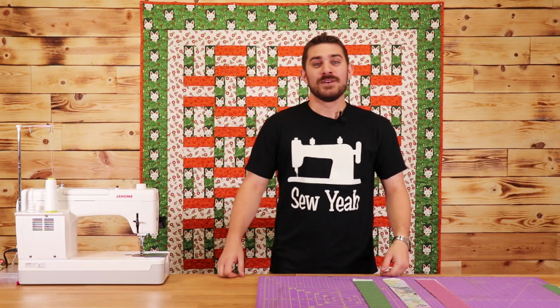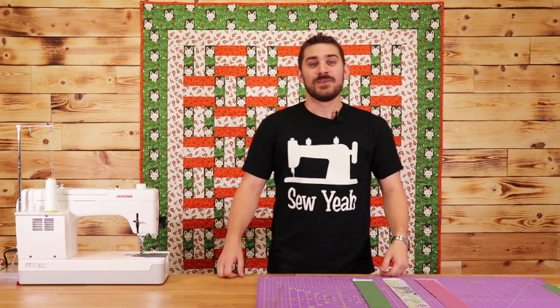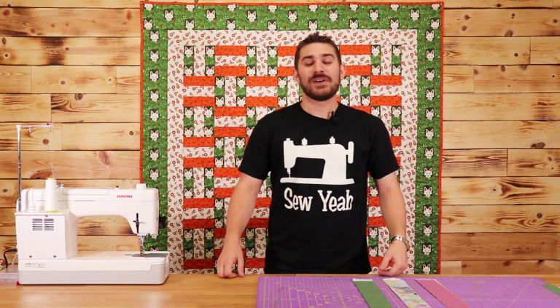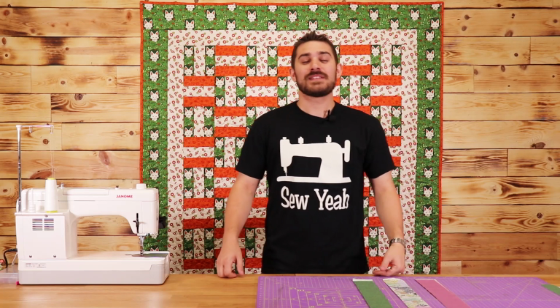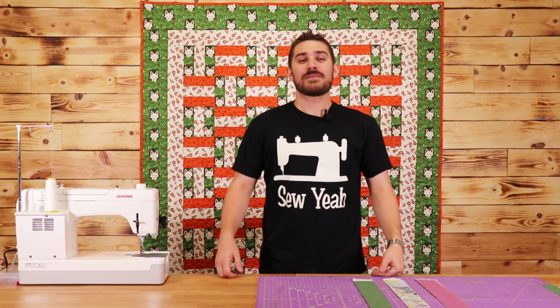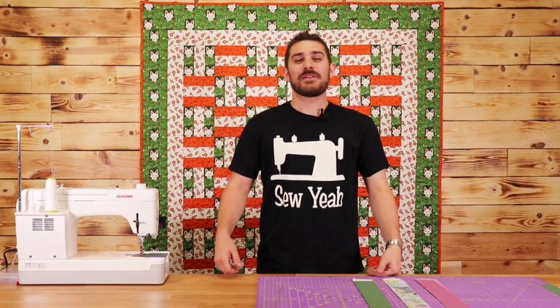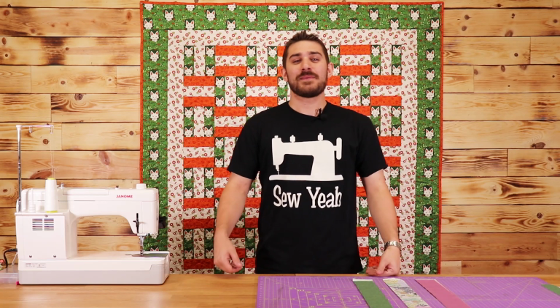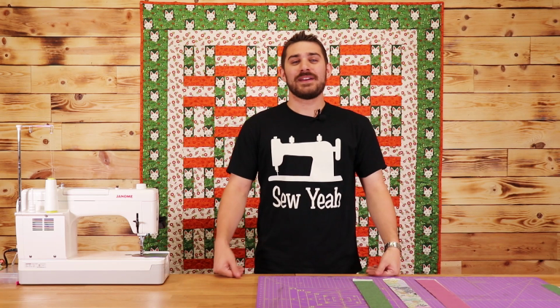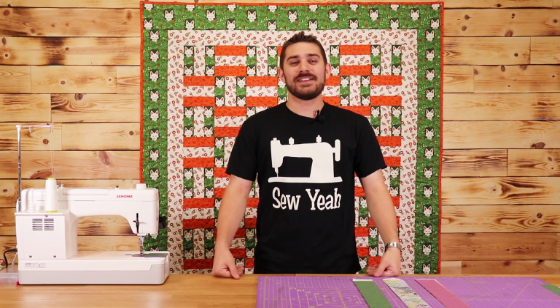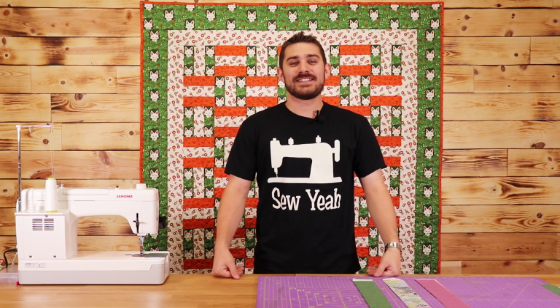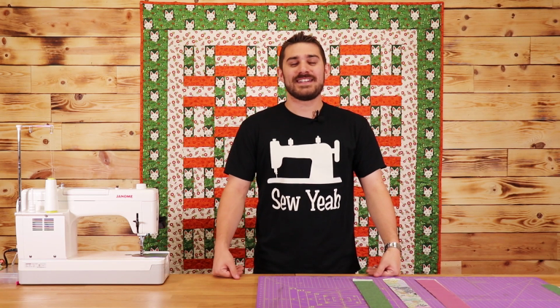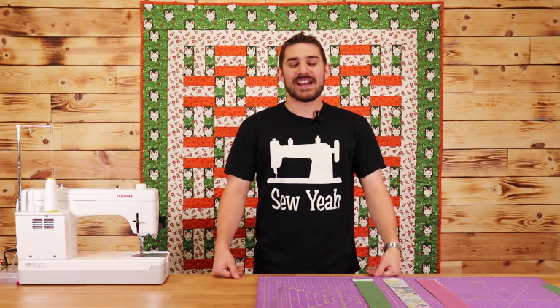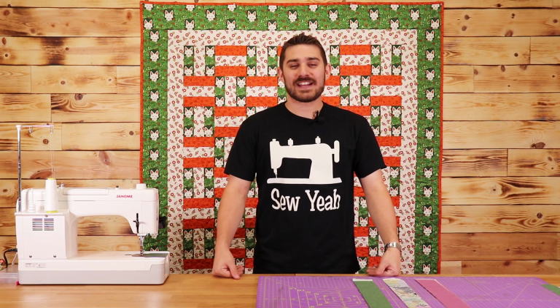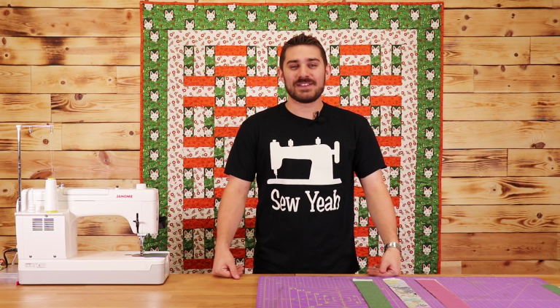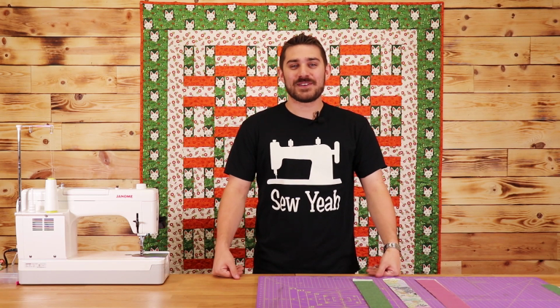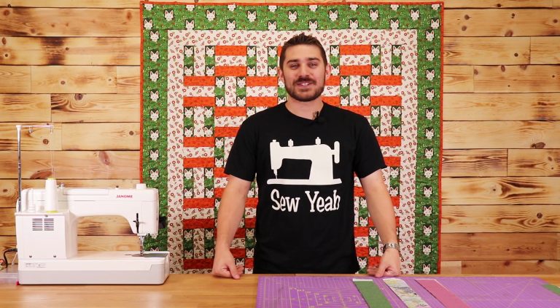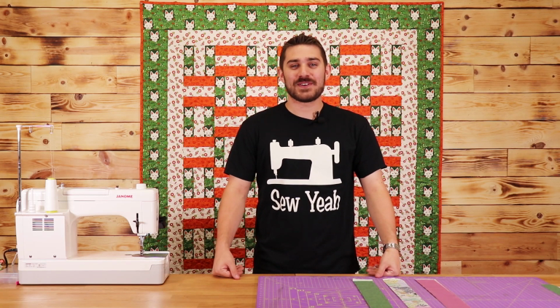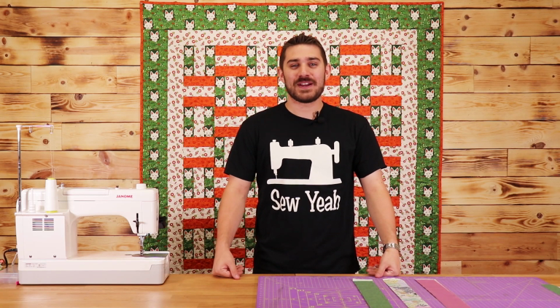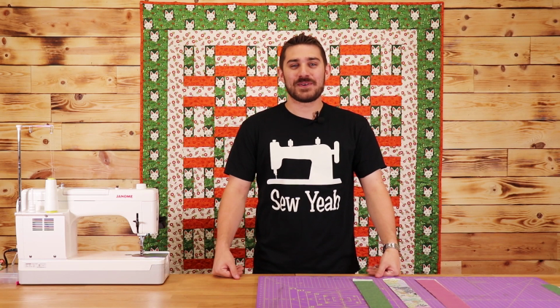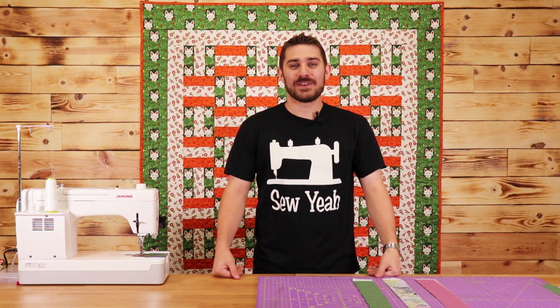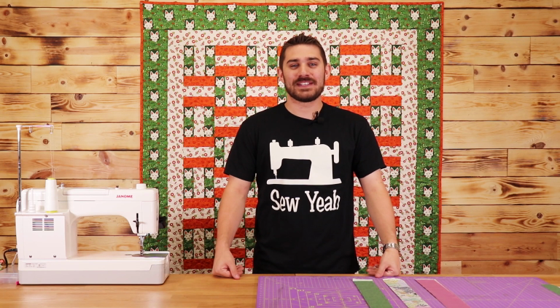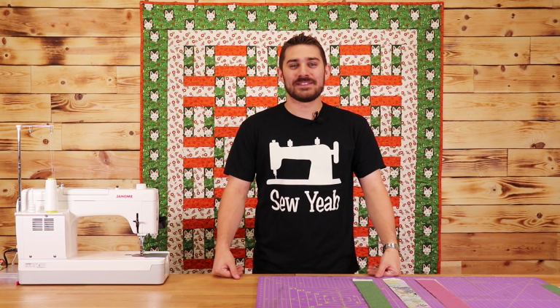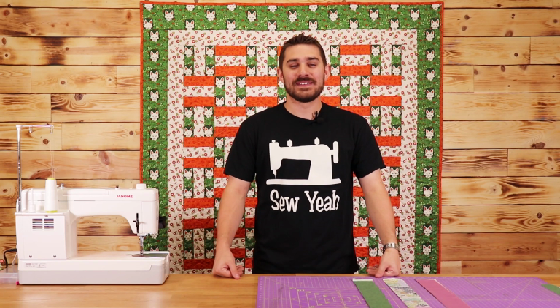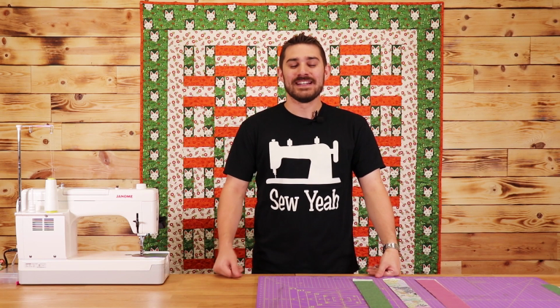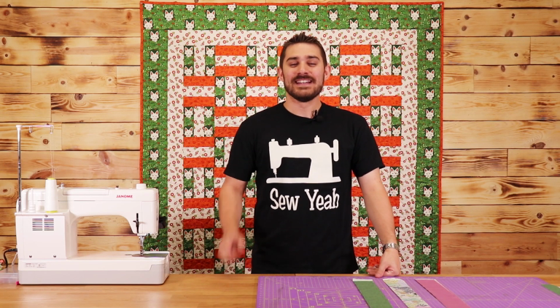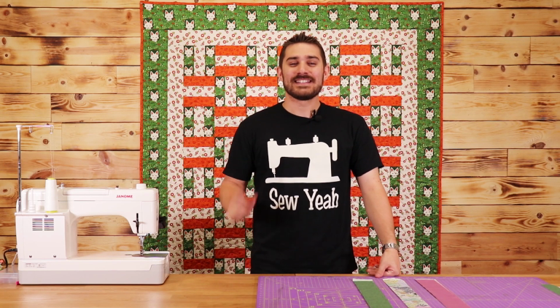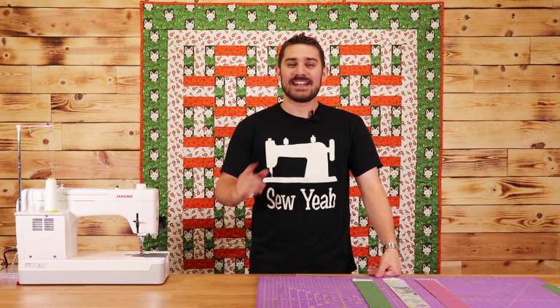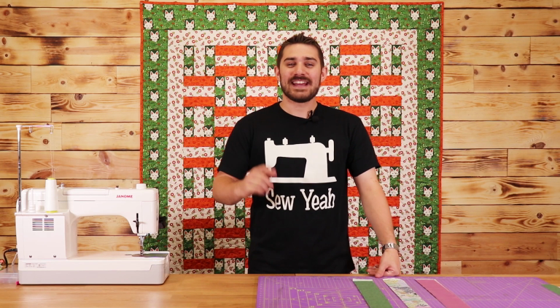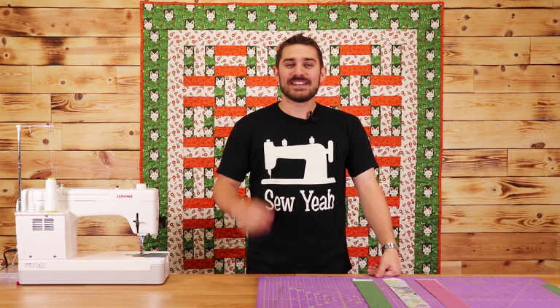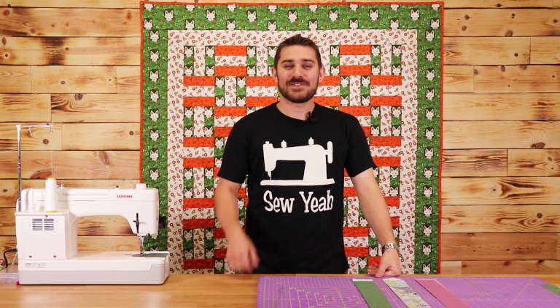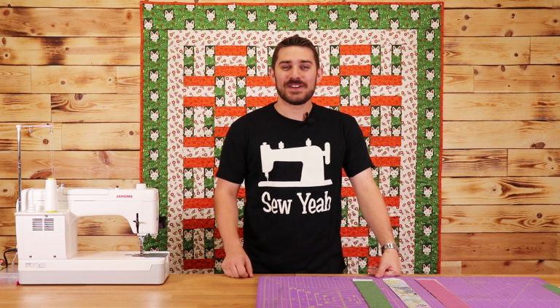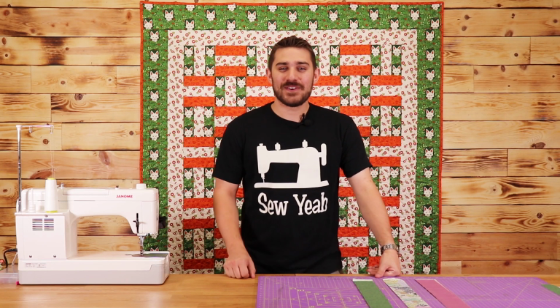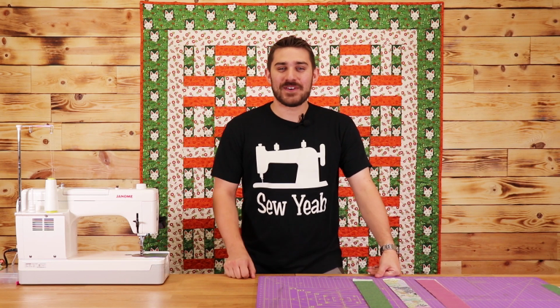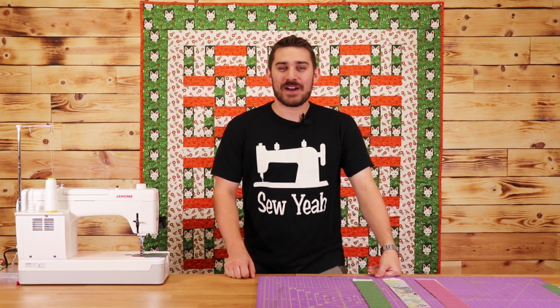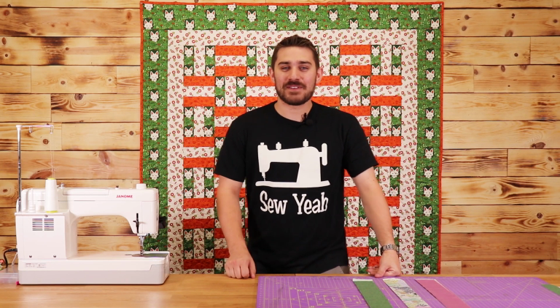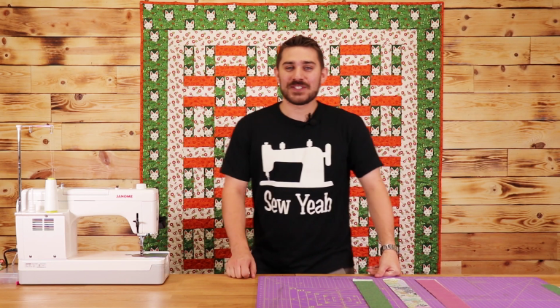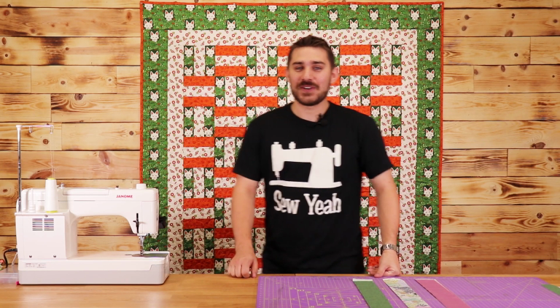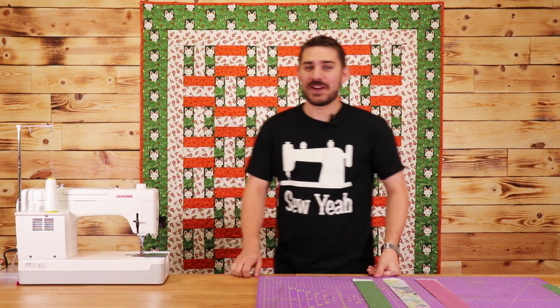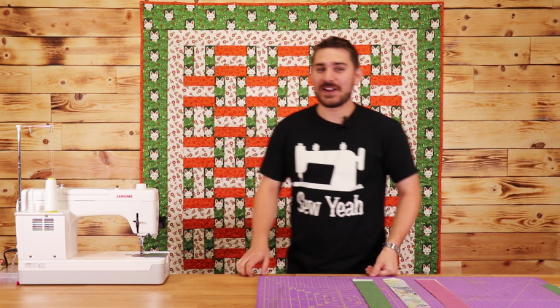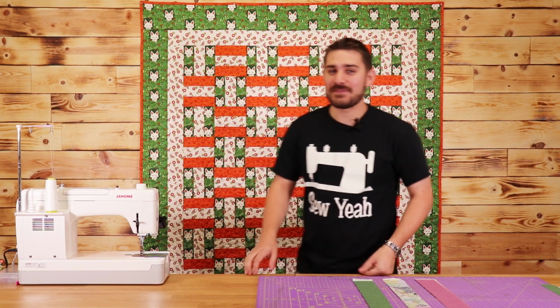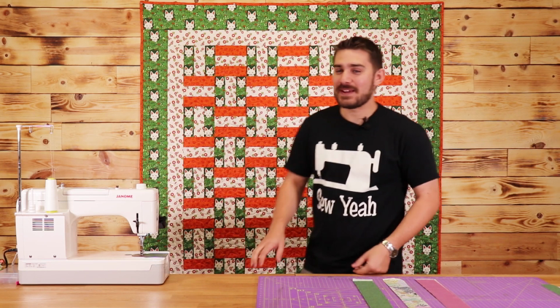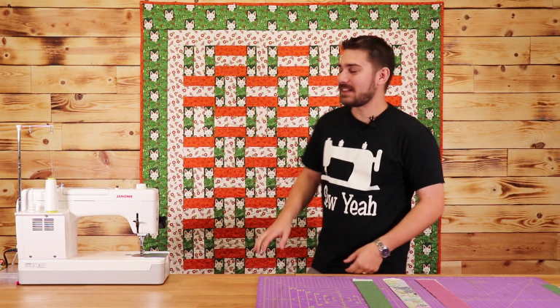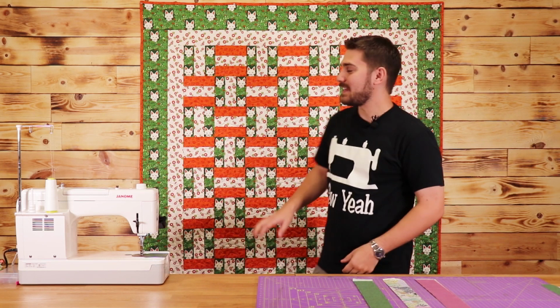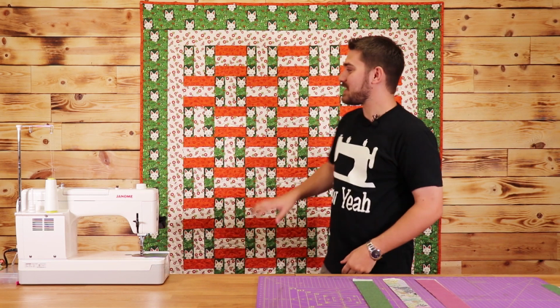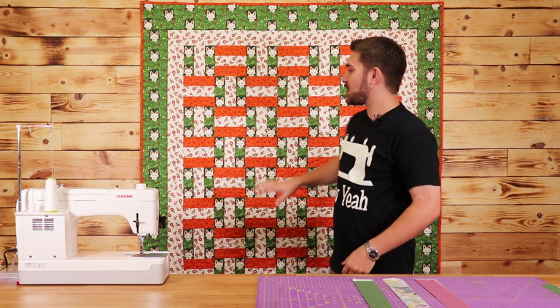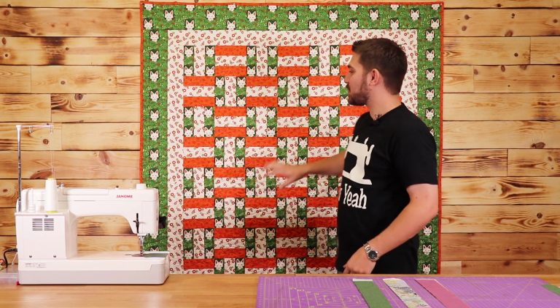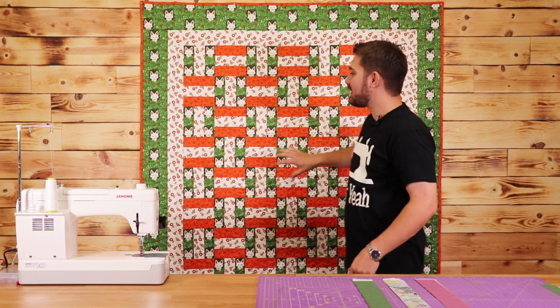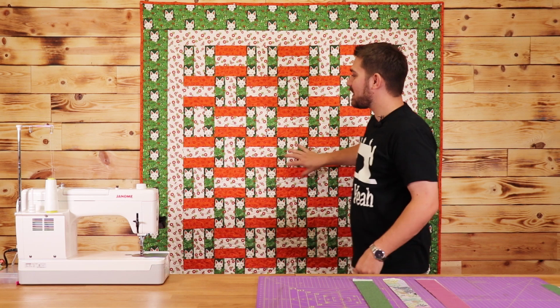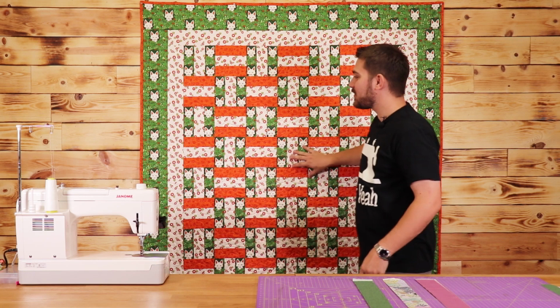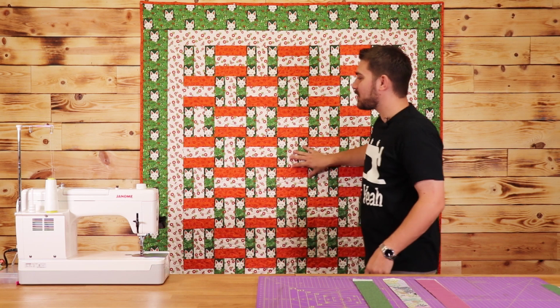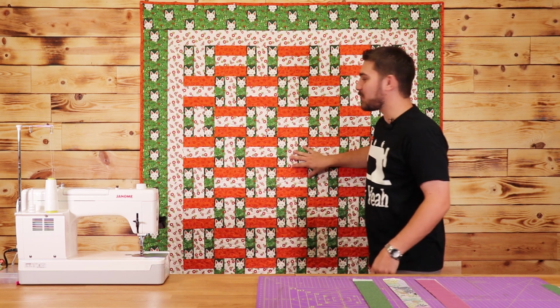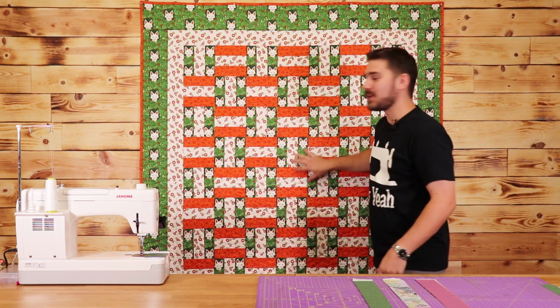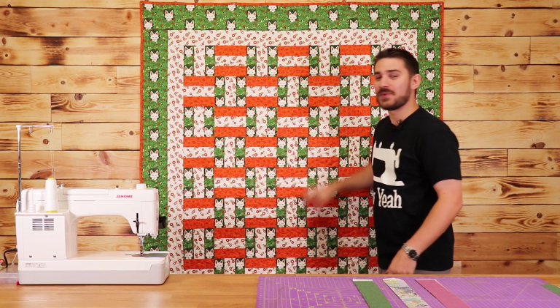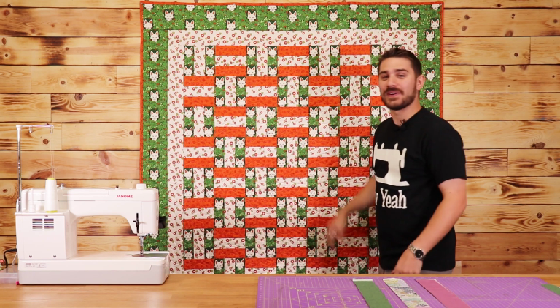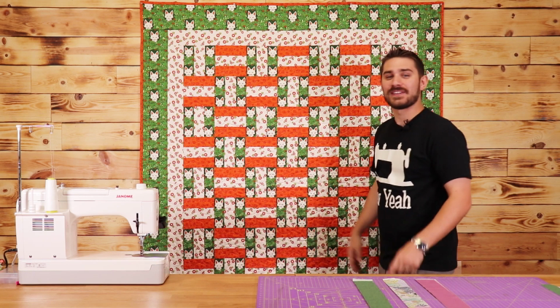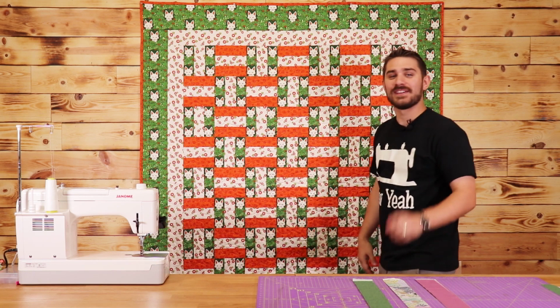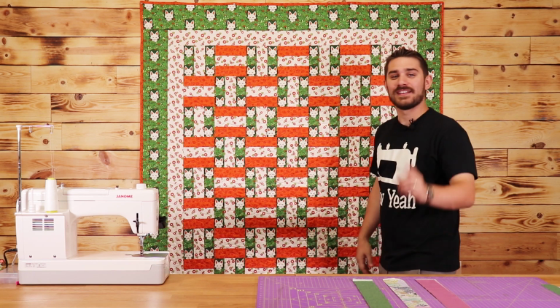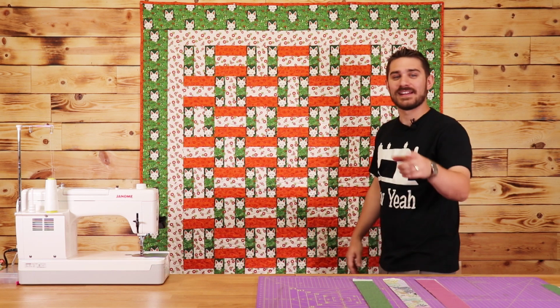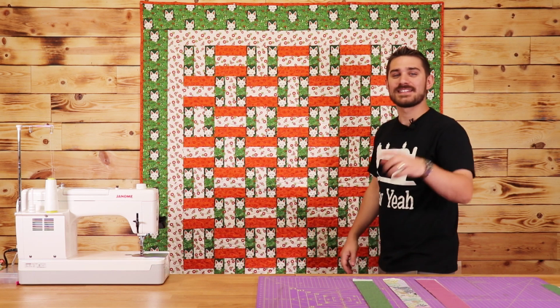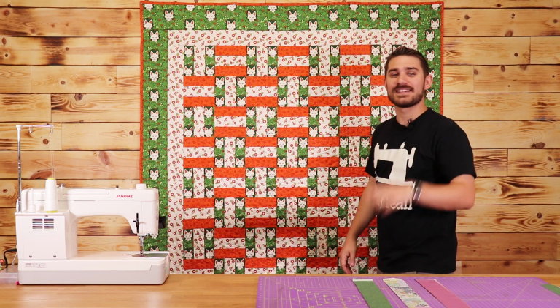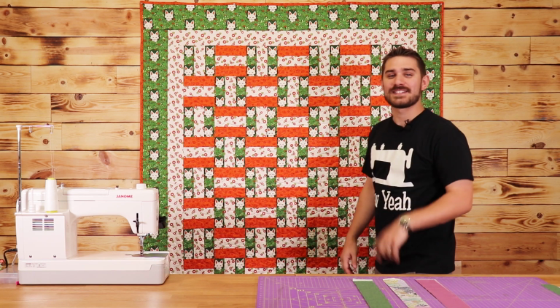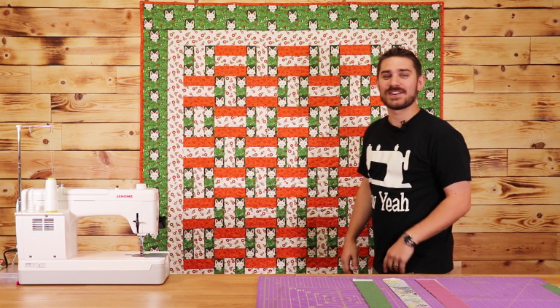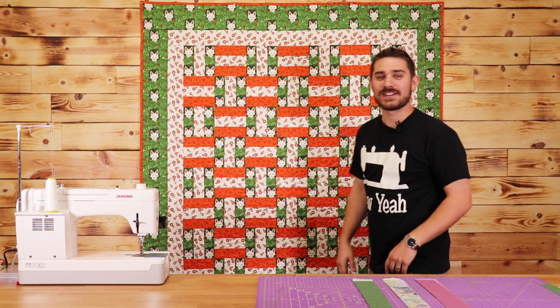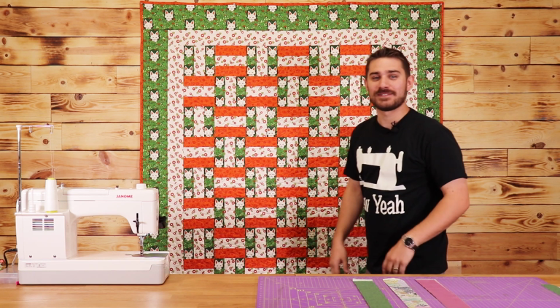What's up everybody? Tiankem here with Sew Yeah Quilting. Today in this video I'm going to show you how you make this three colored coin quilt. Let's get started.